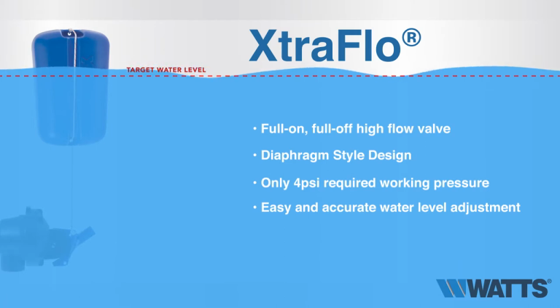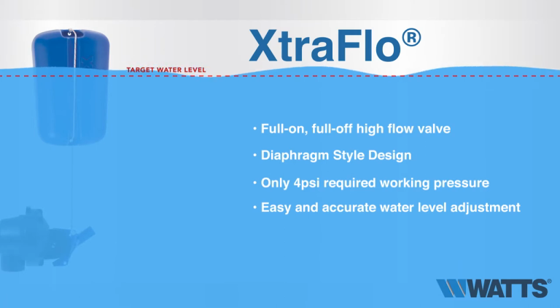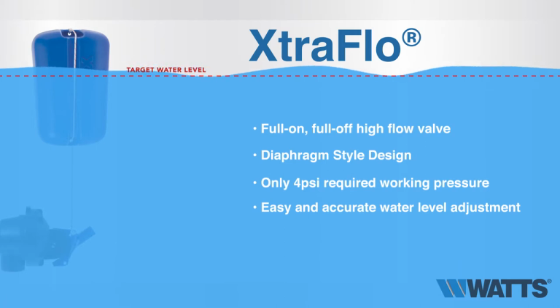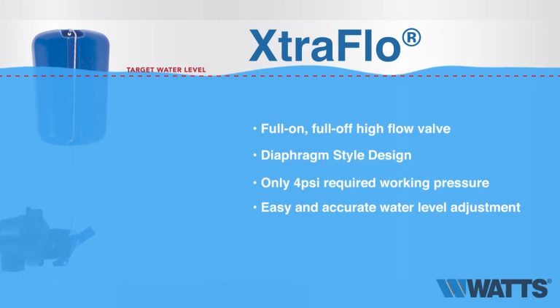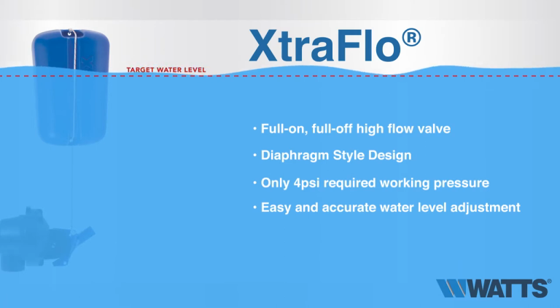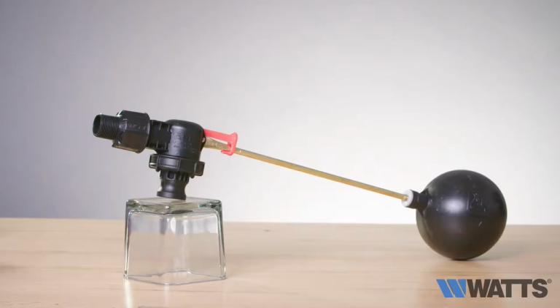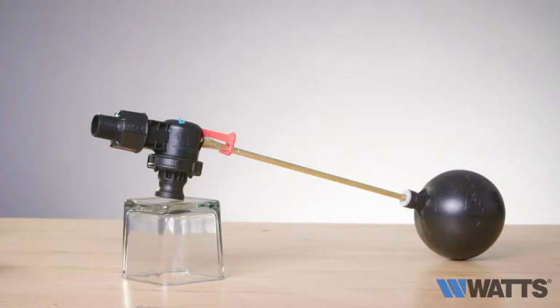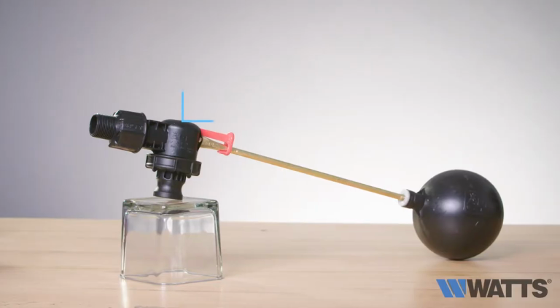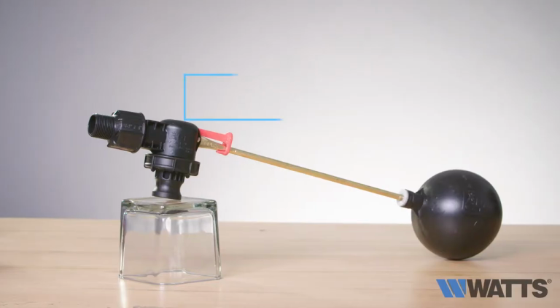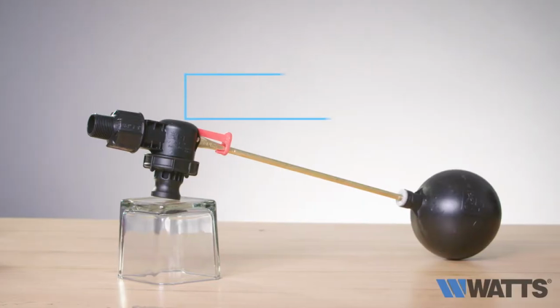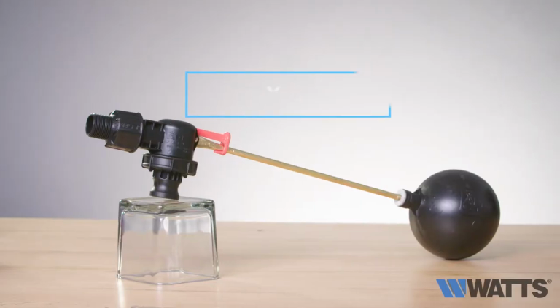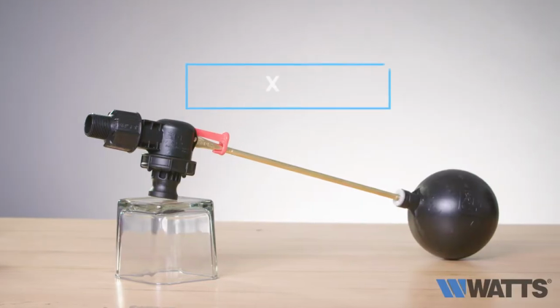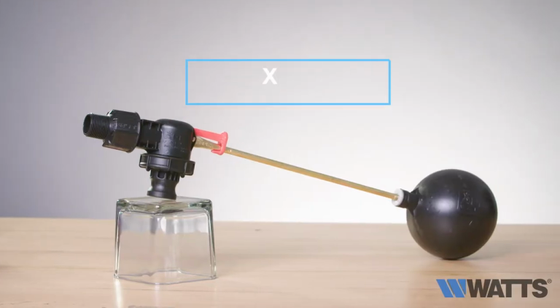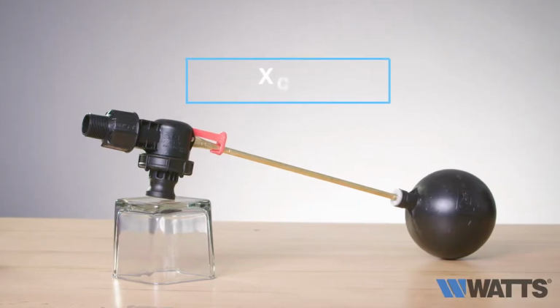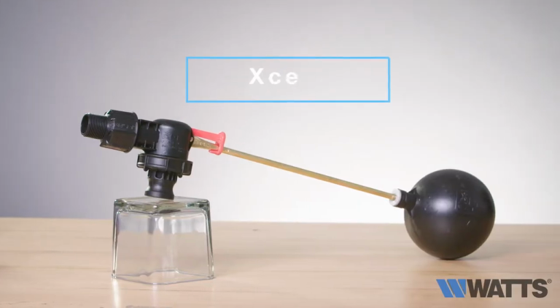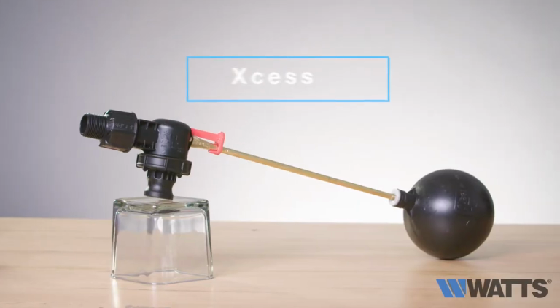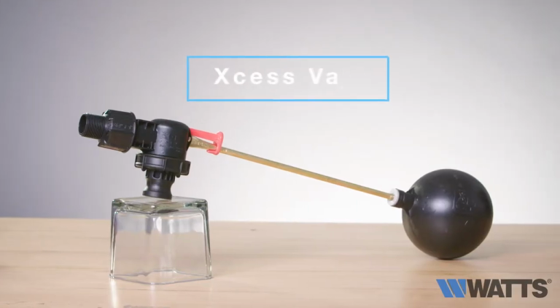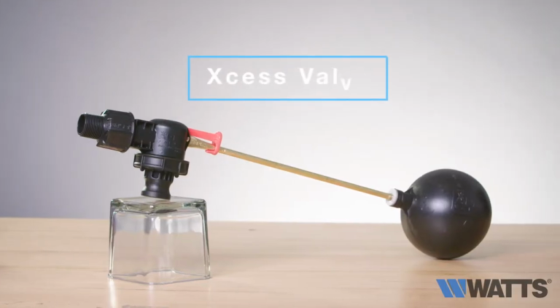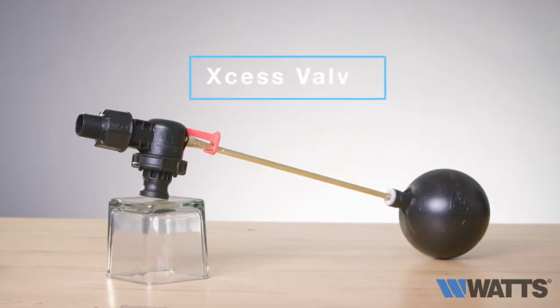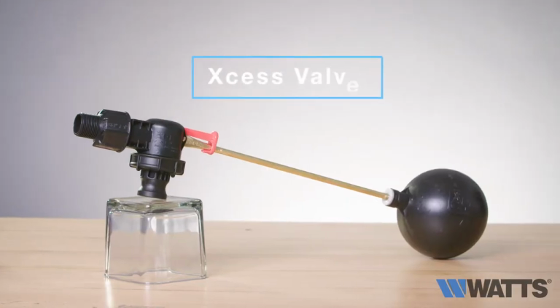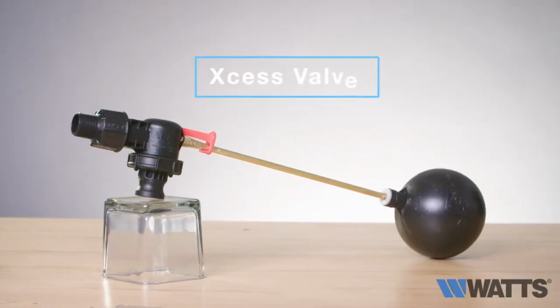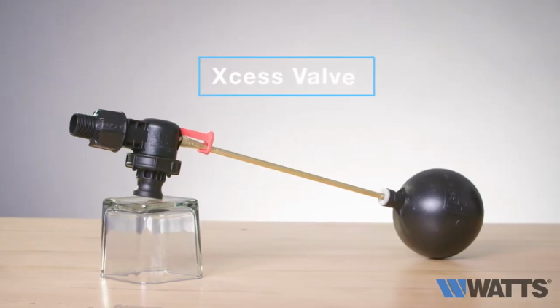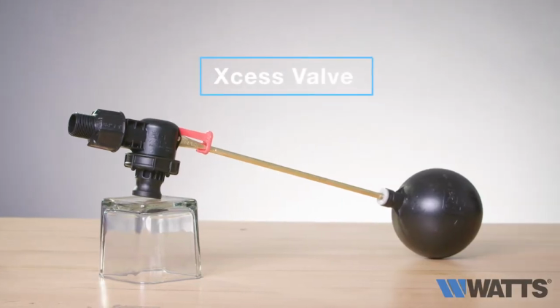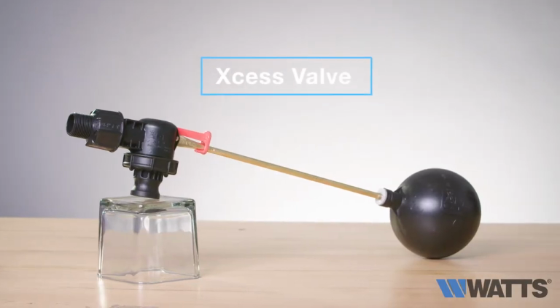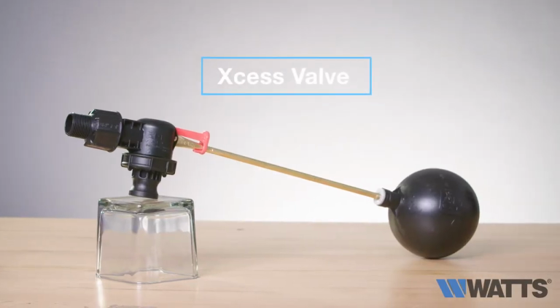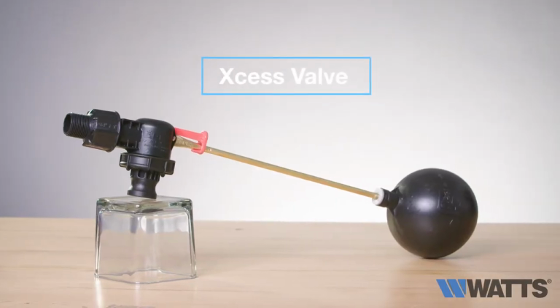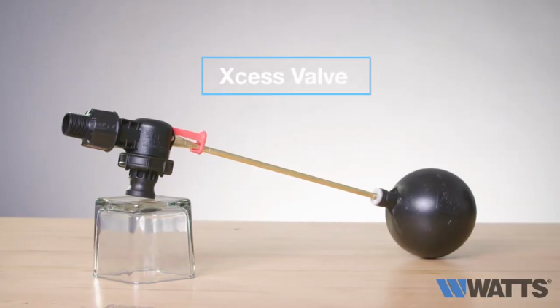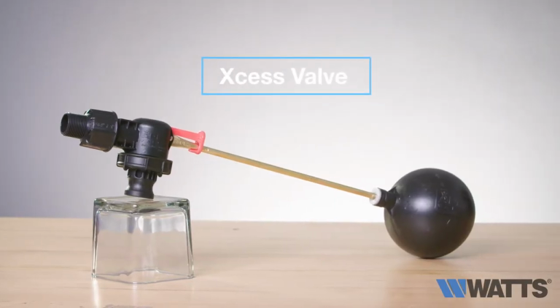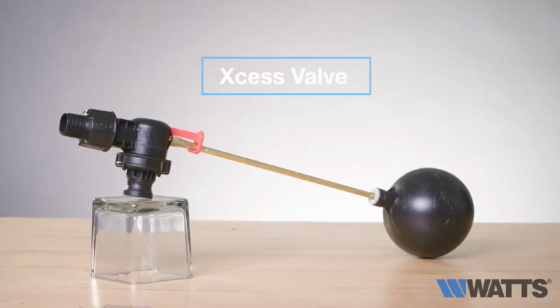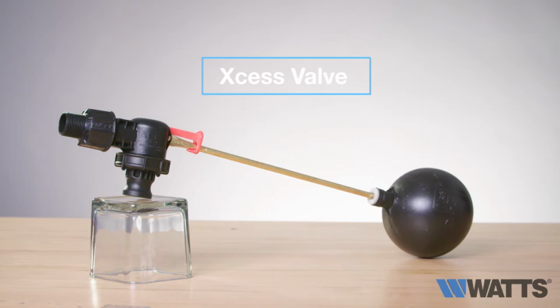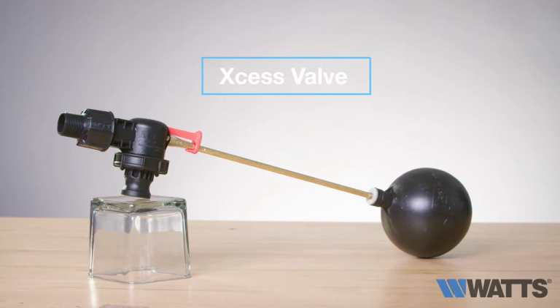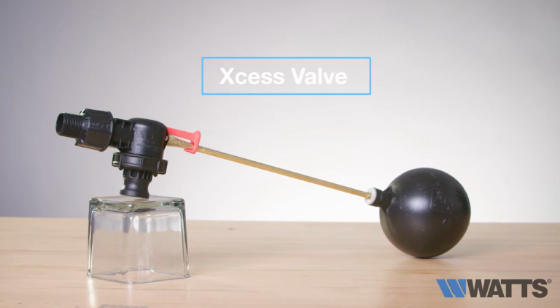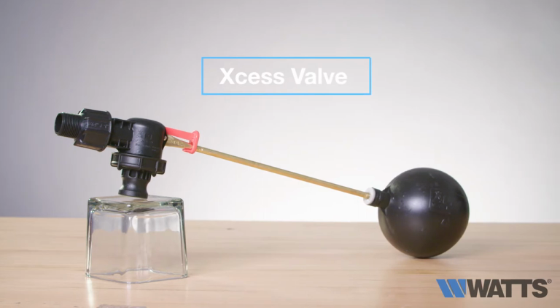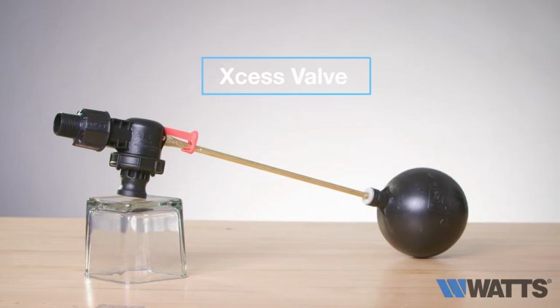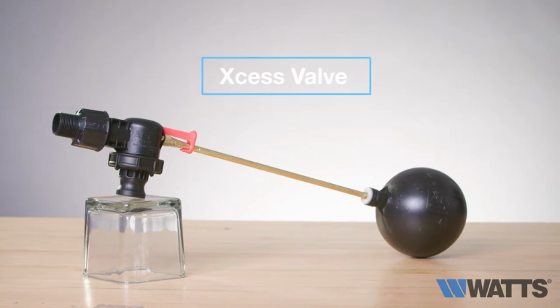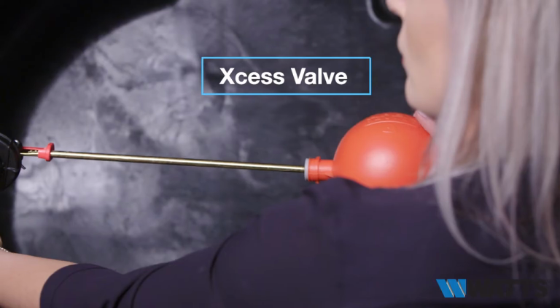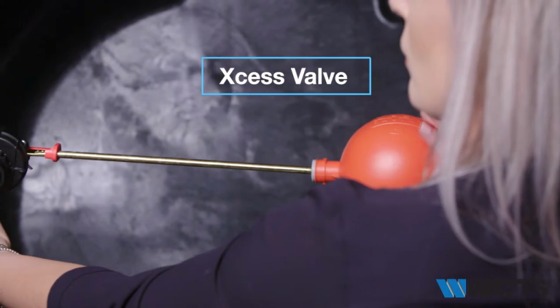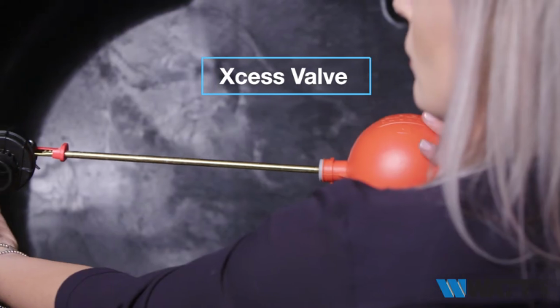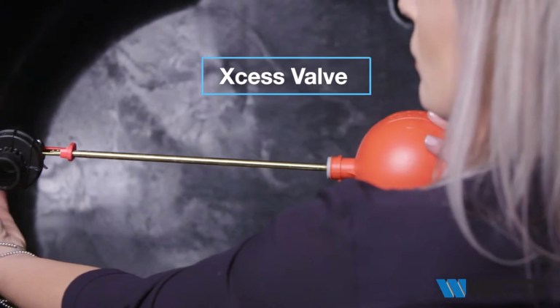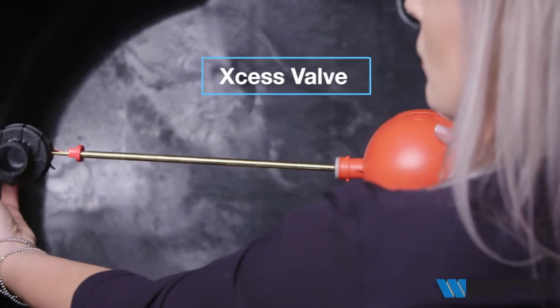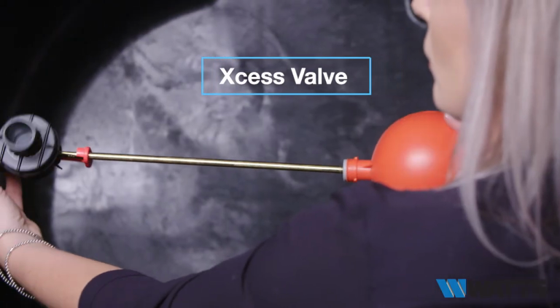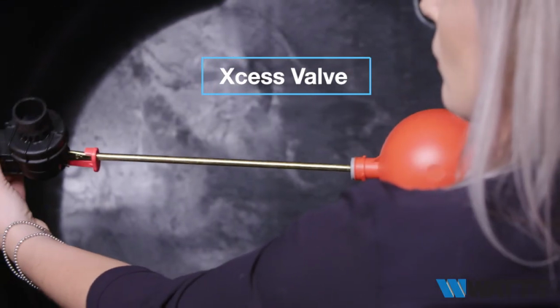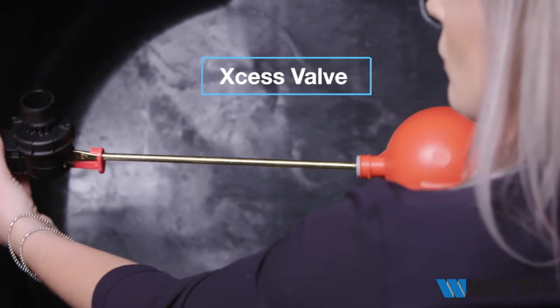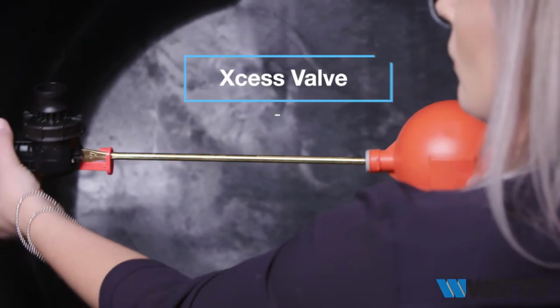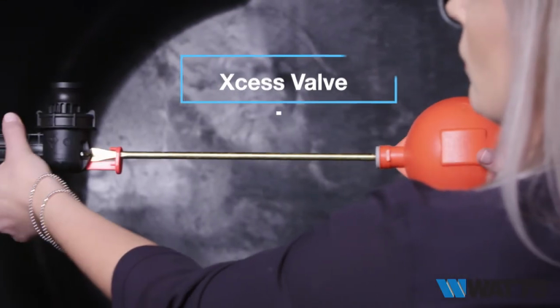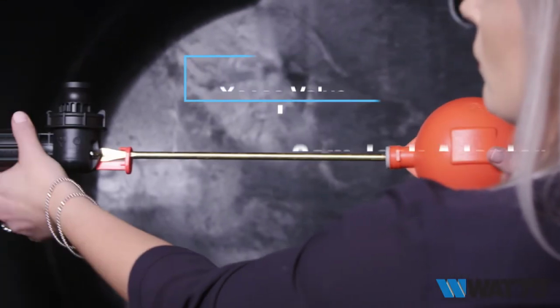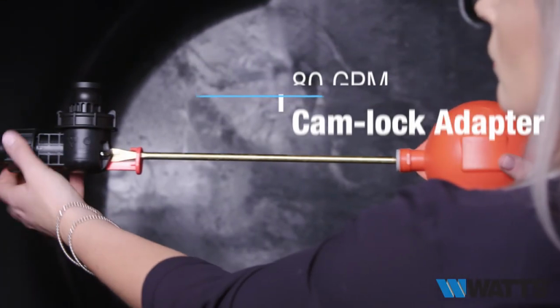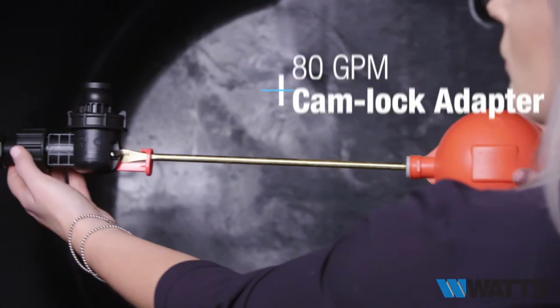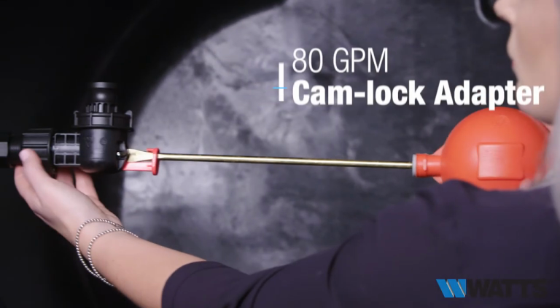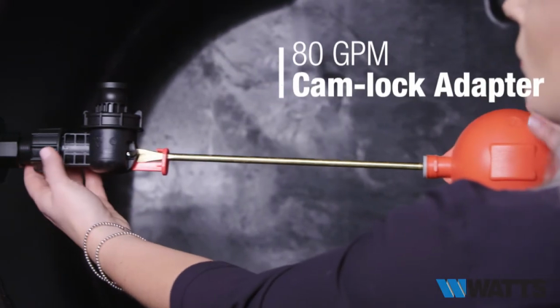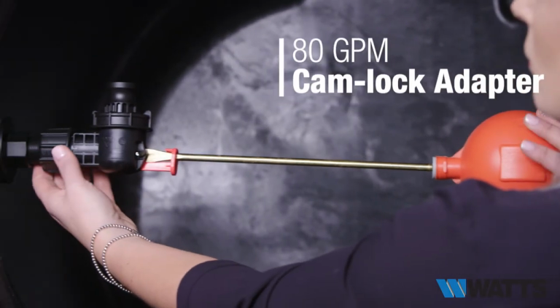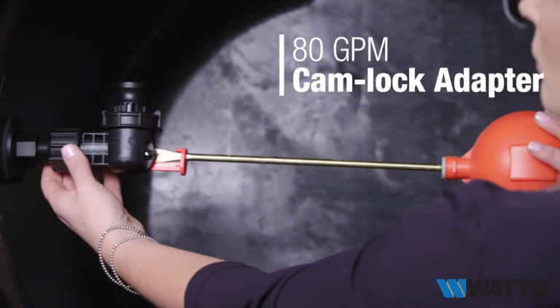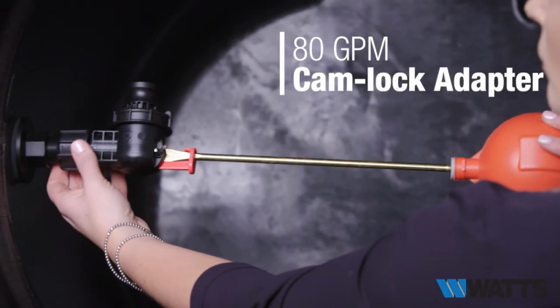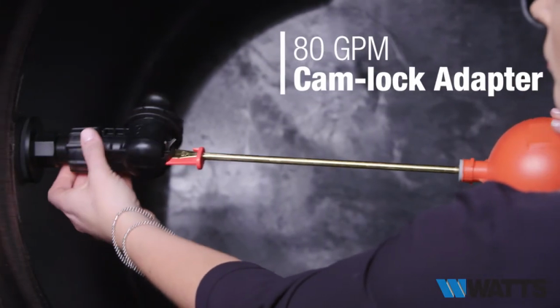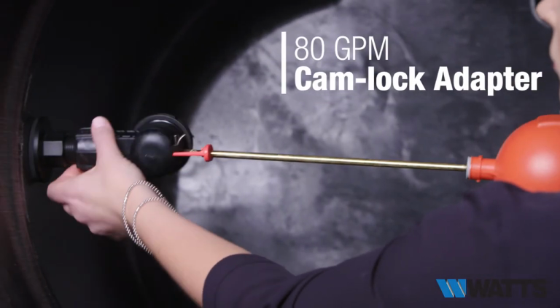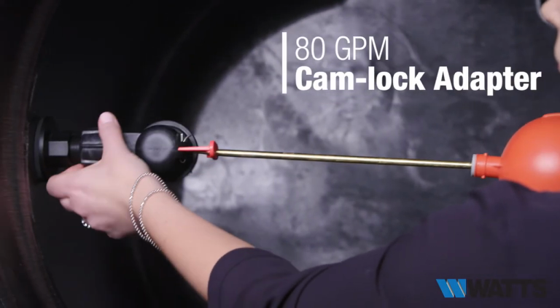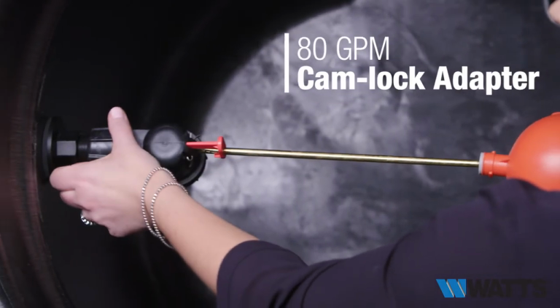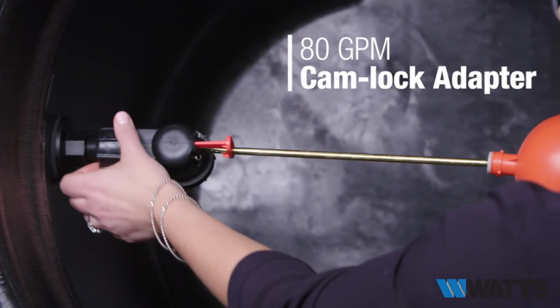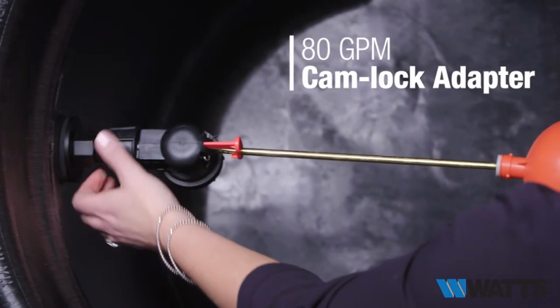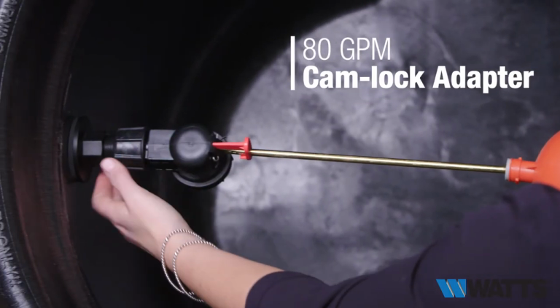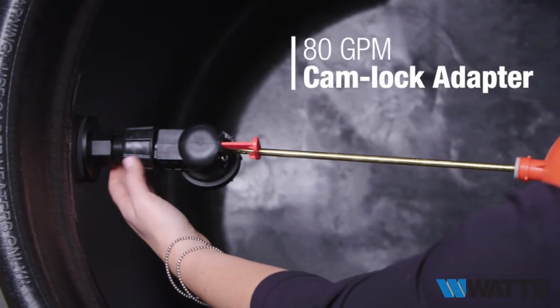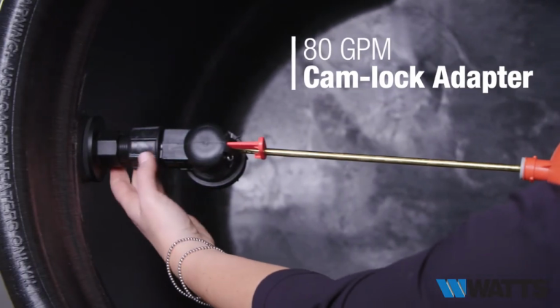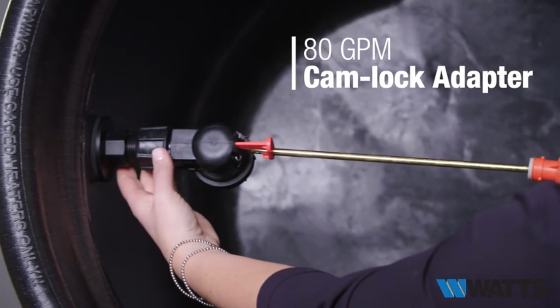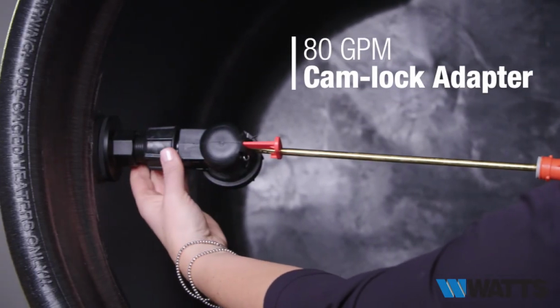The XS valve, our more traditional arm style valve, operates with a full flow of 80 gallons per minute with a cam walk adapter.